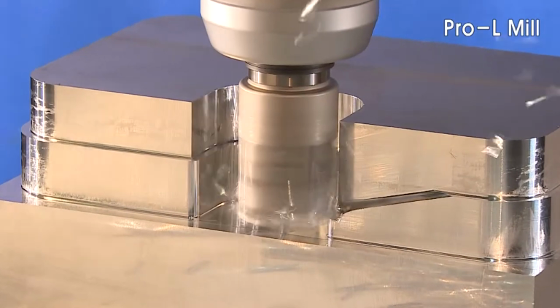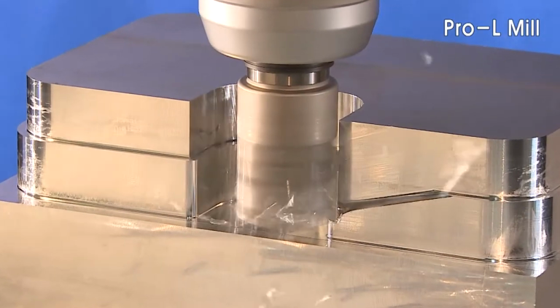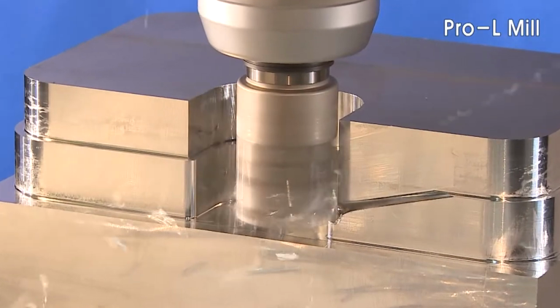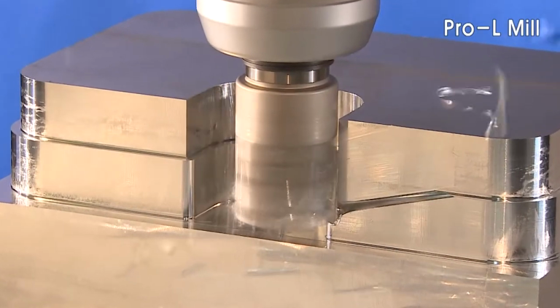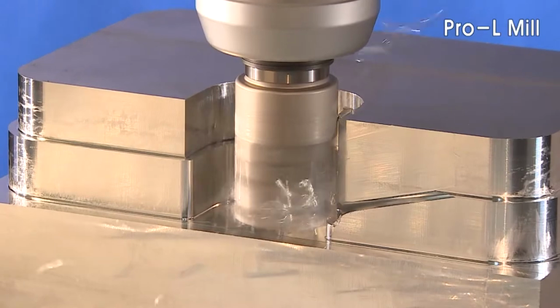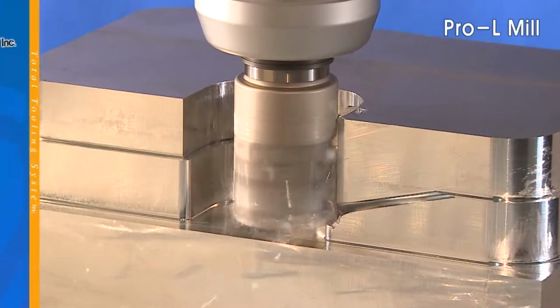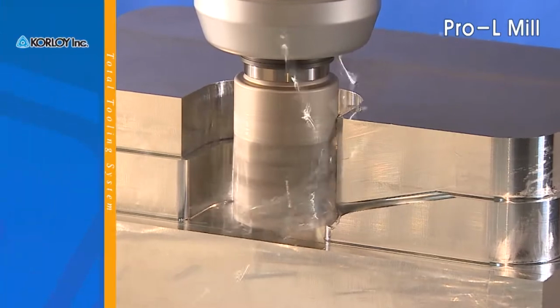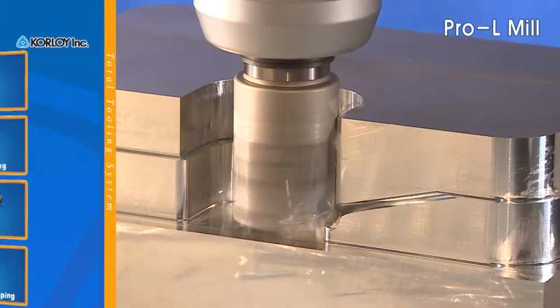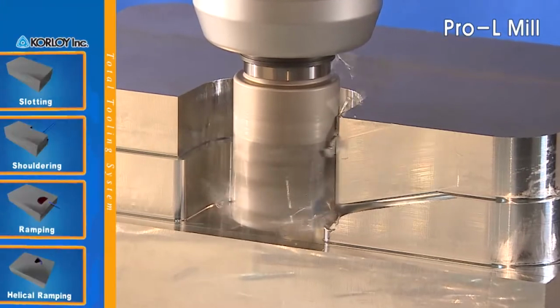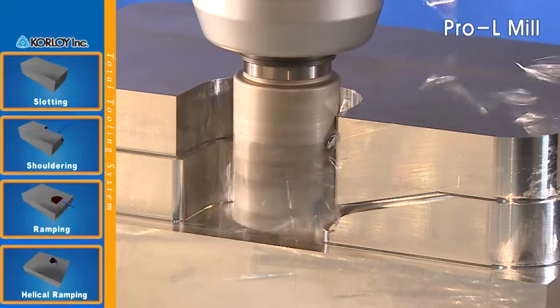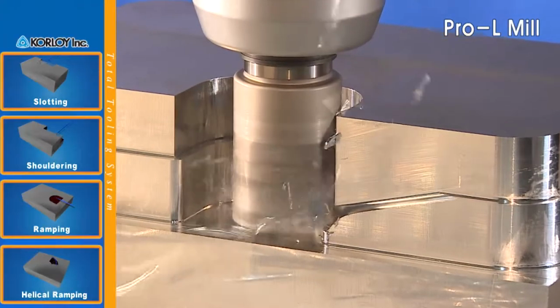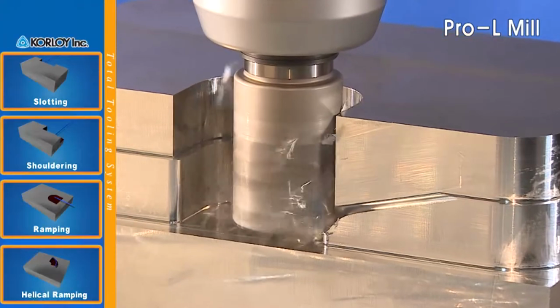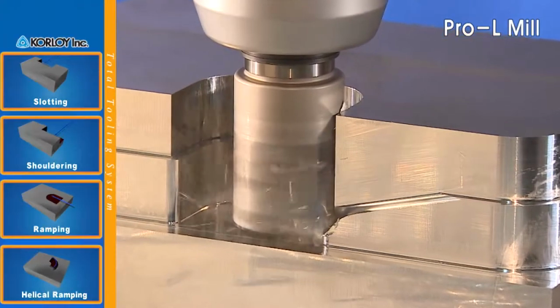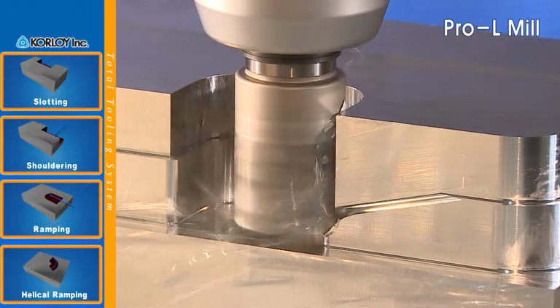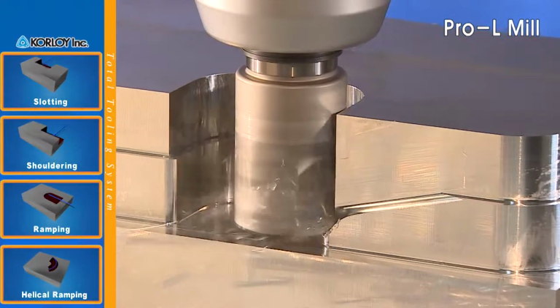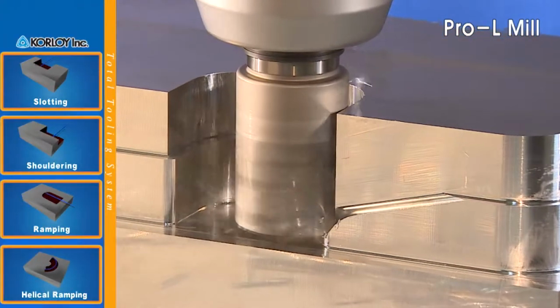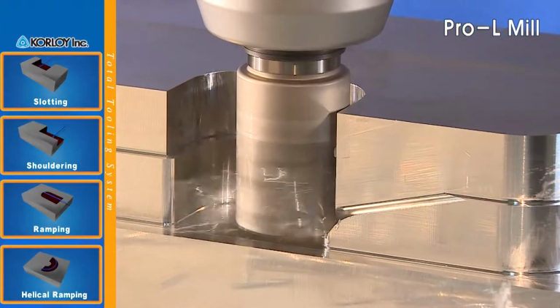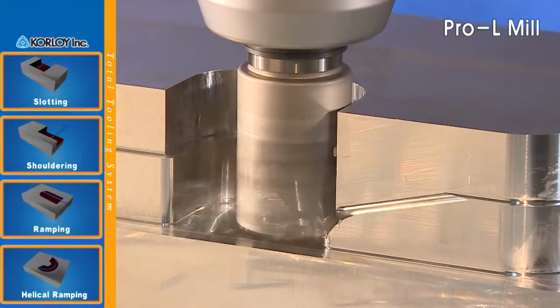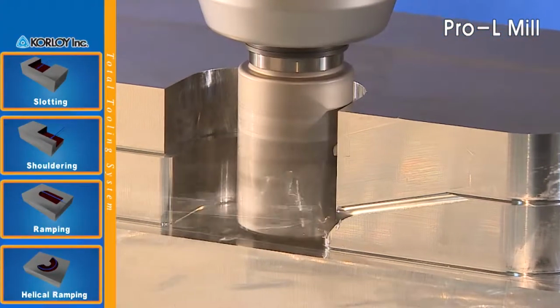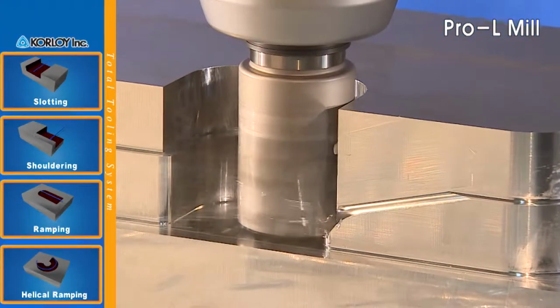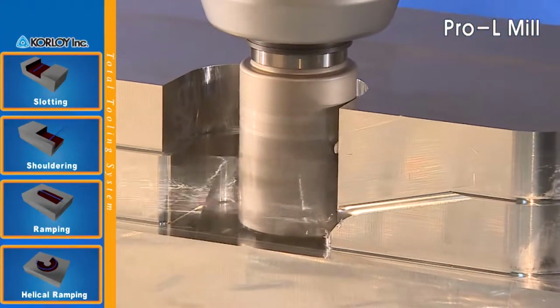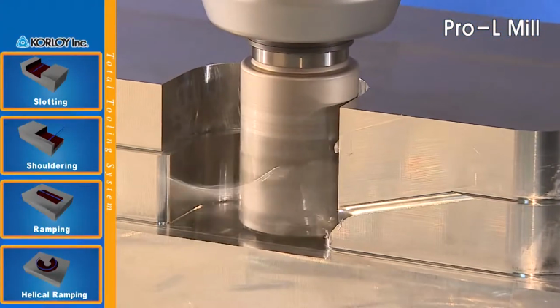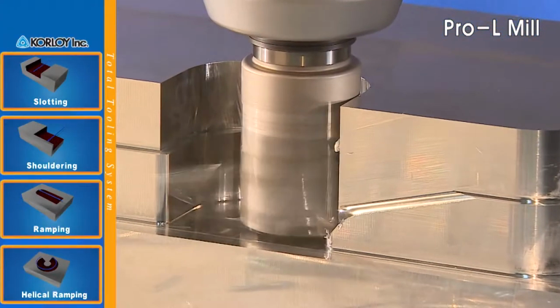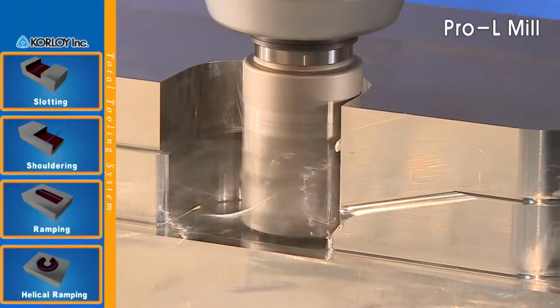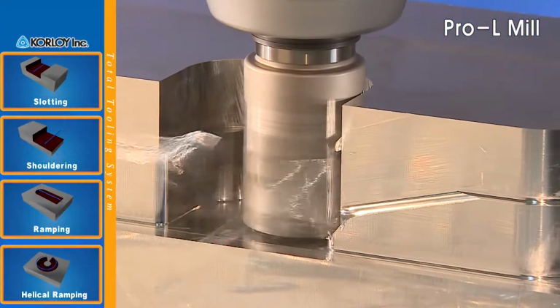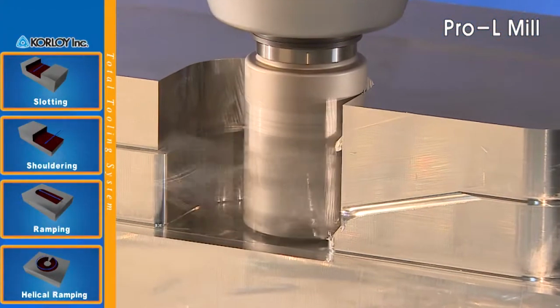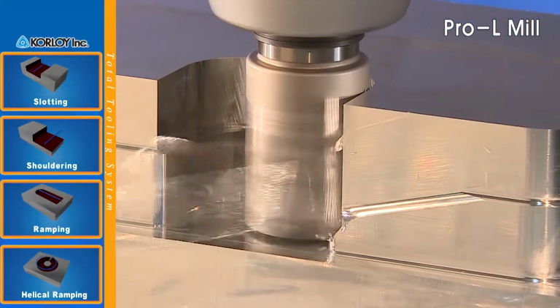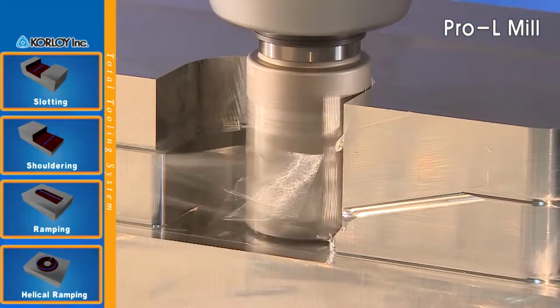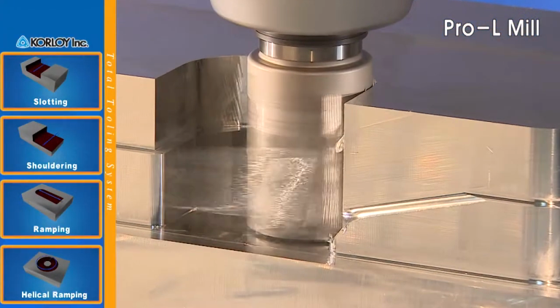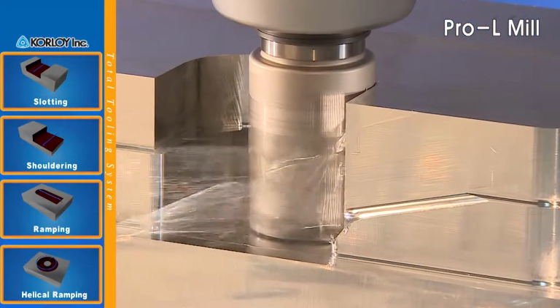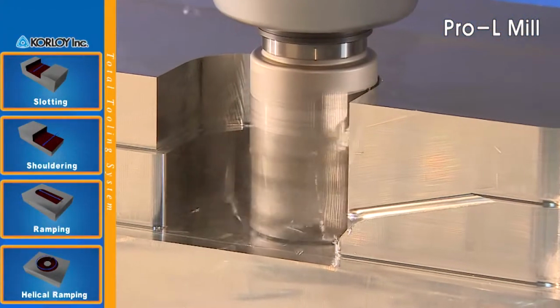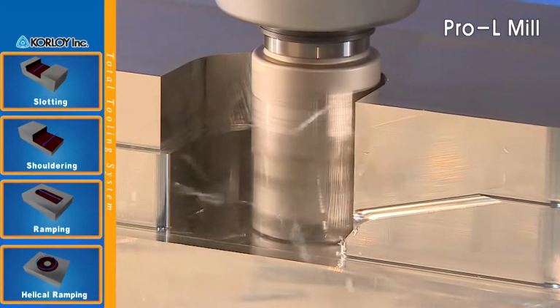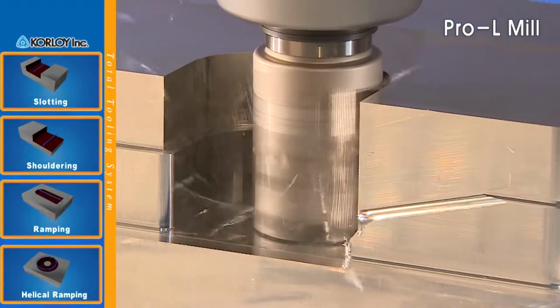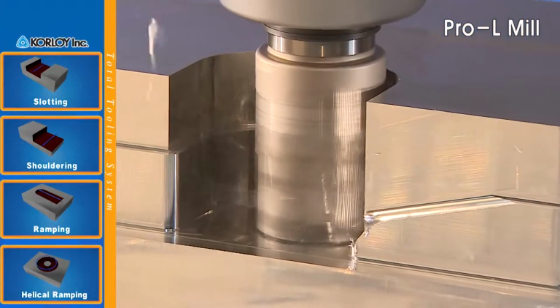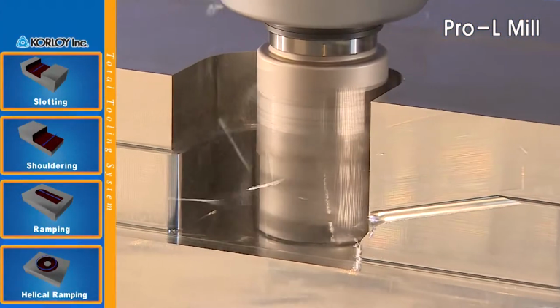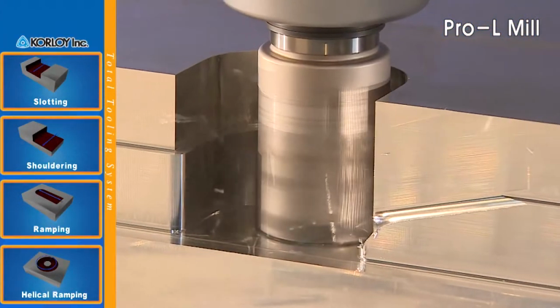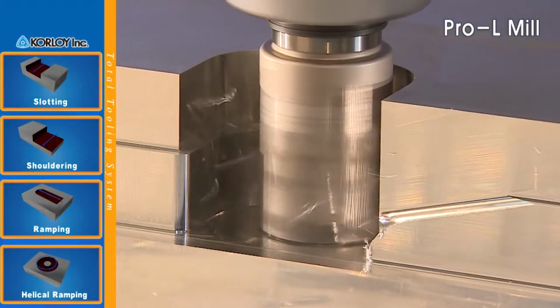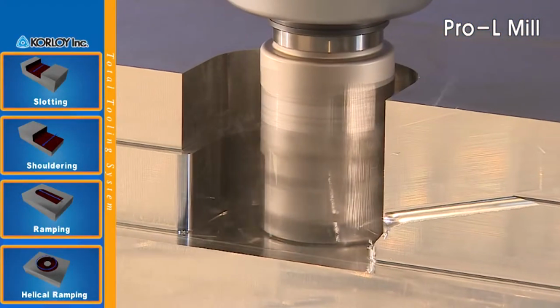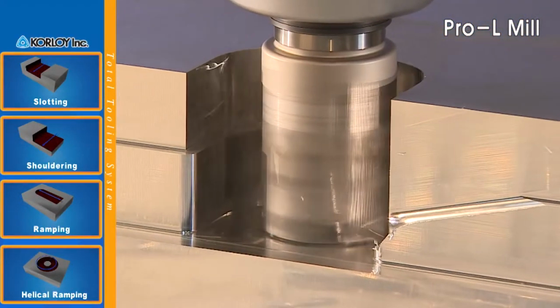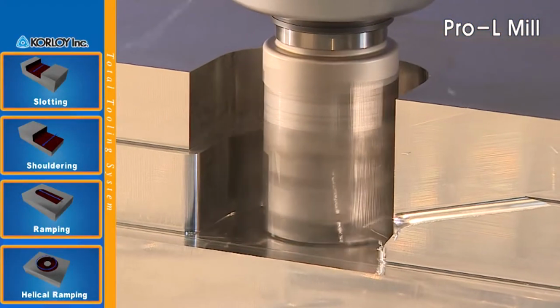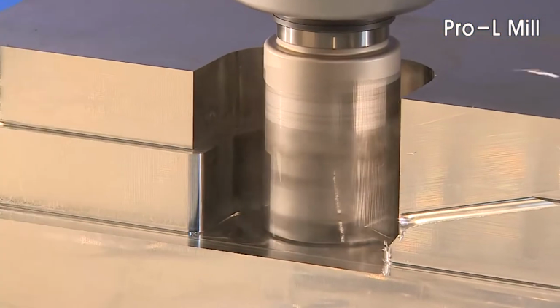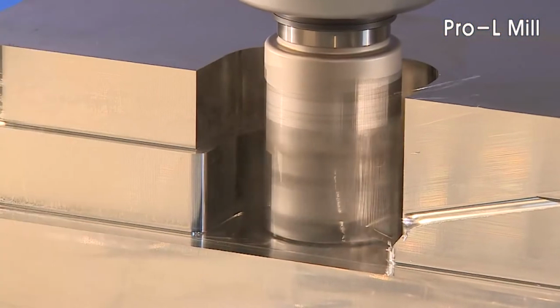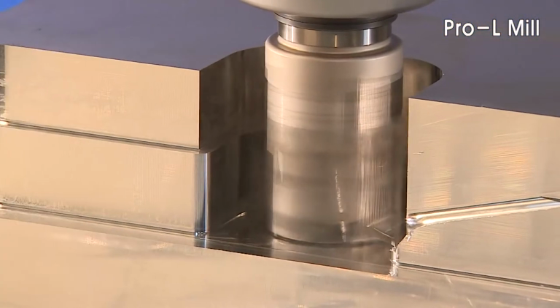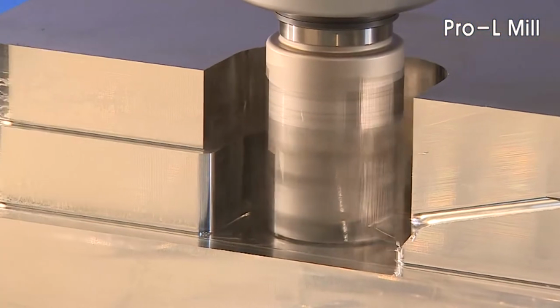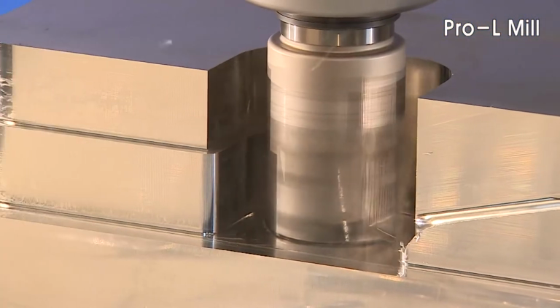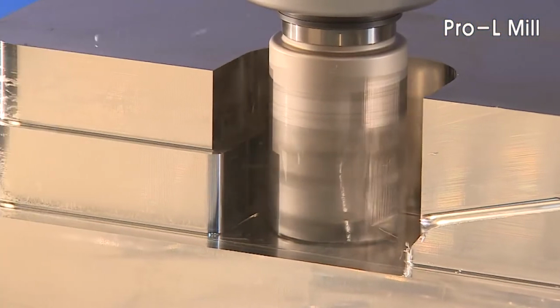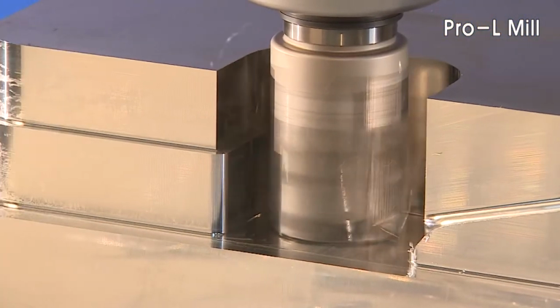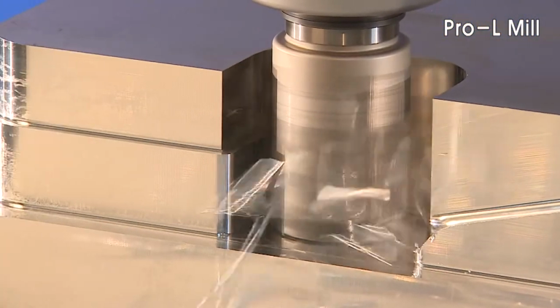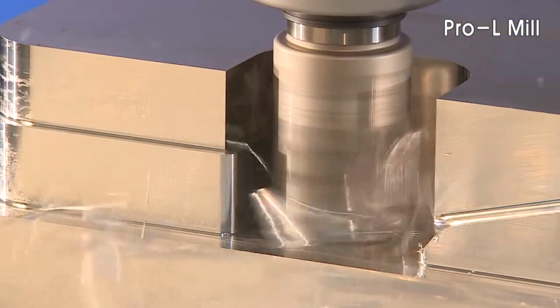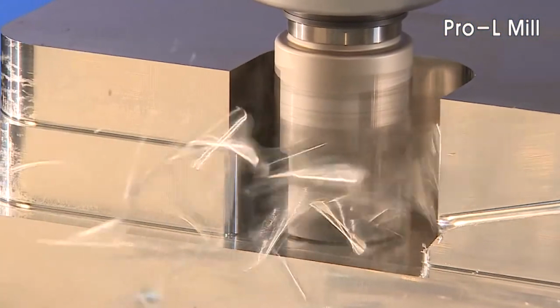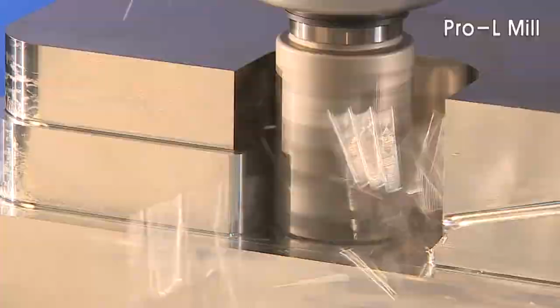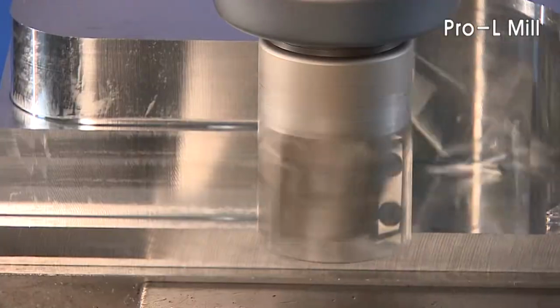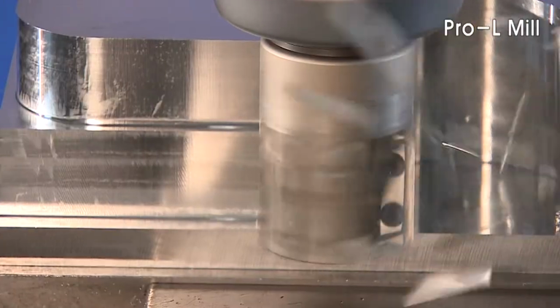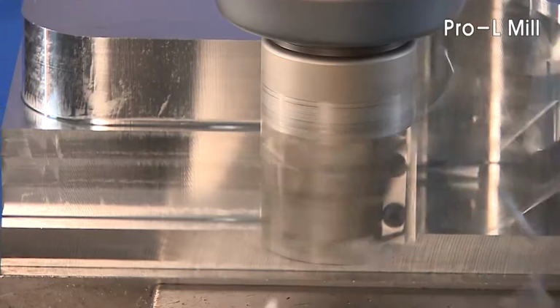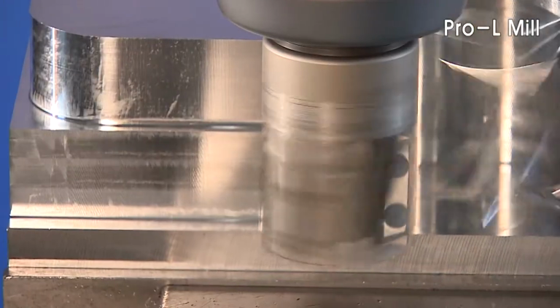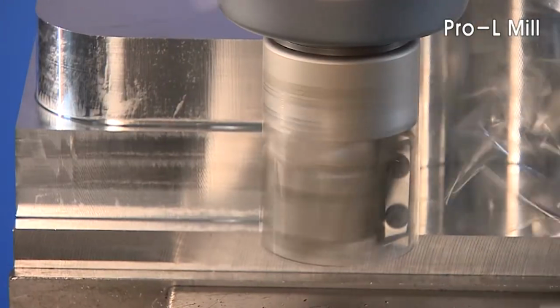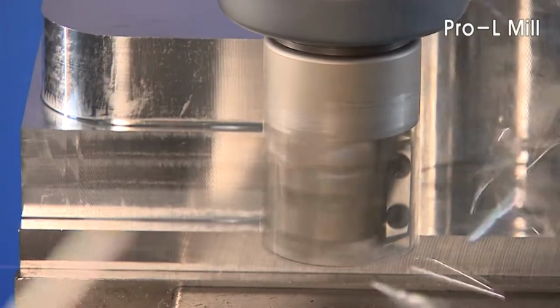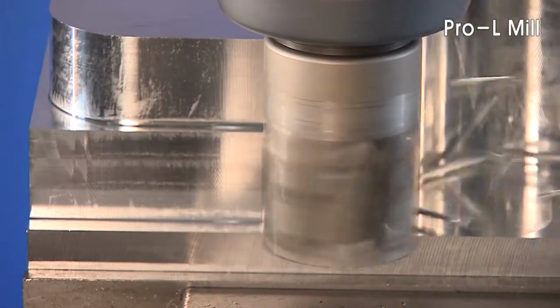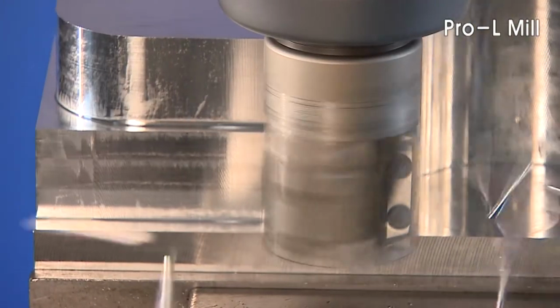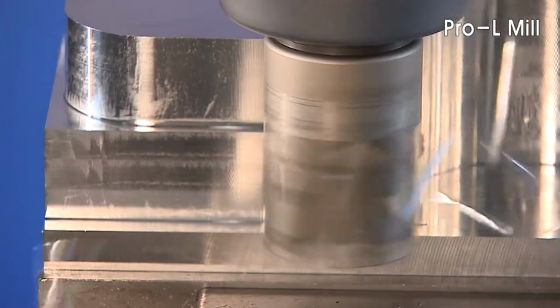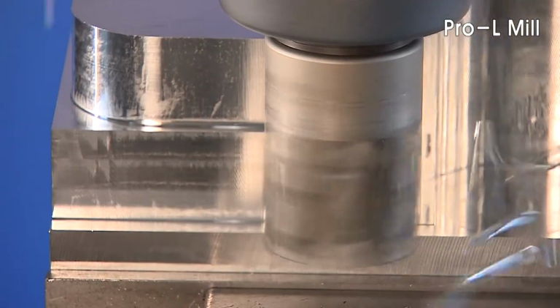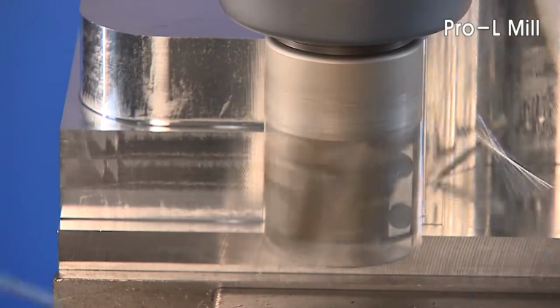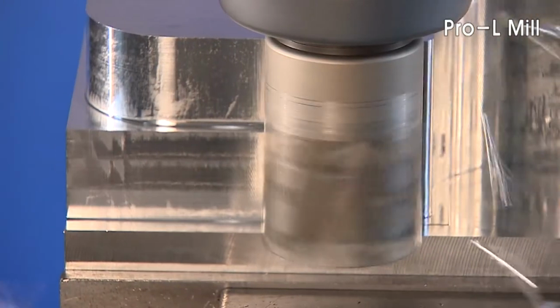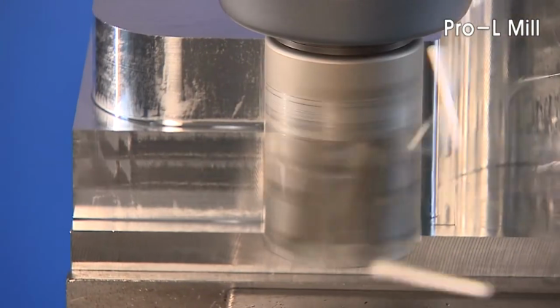Slotting, shouldering, ramping, and helical ramping can all be achieved with Corloy's new Pro-L Mill Series.